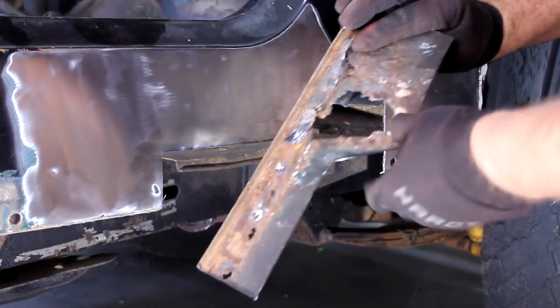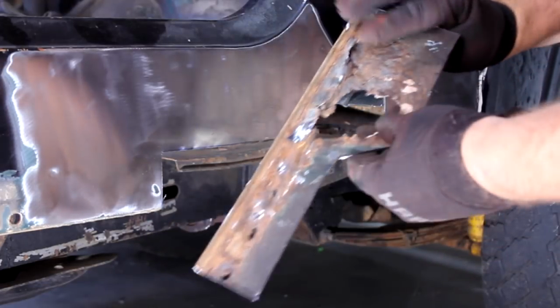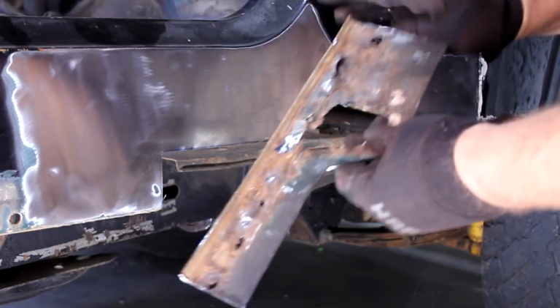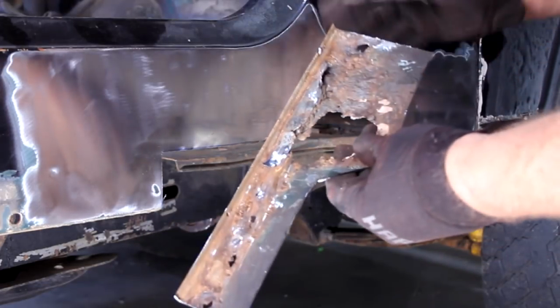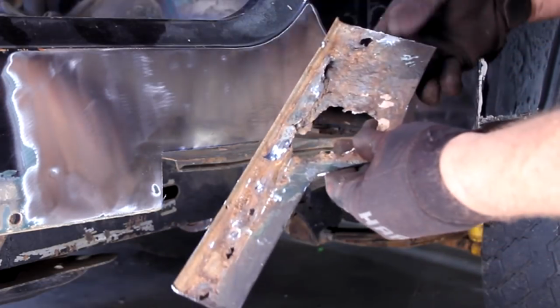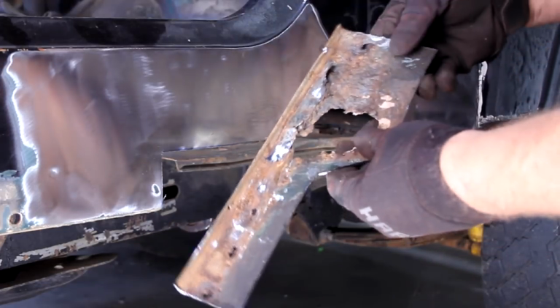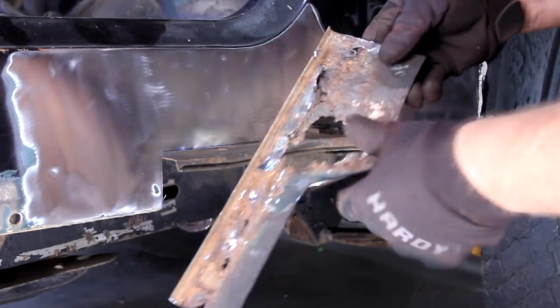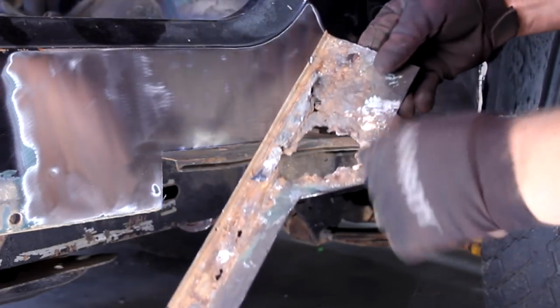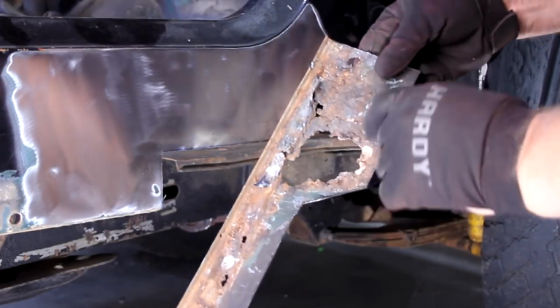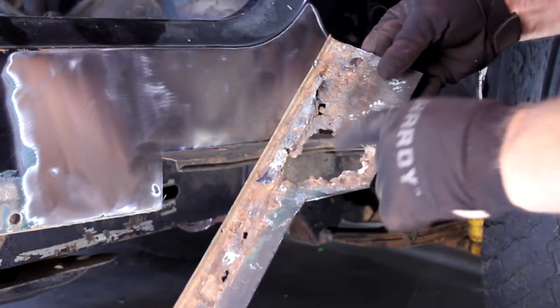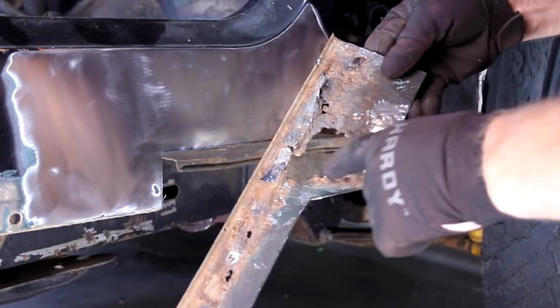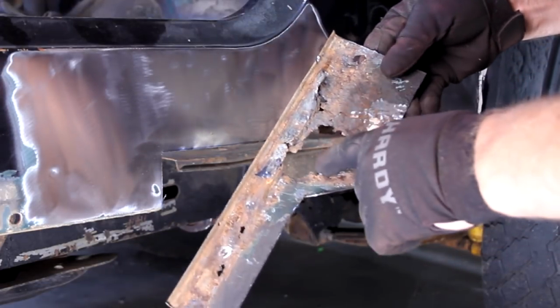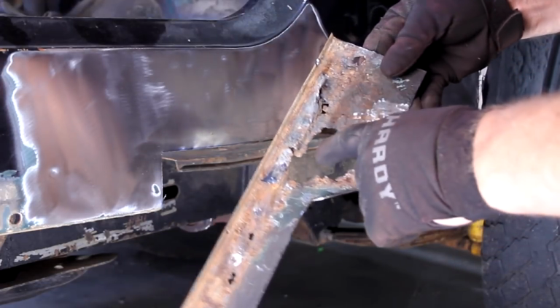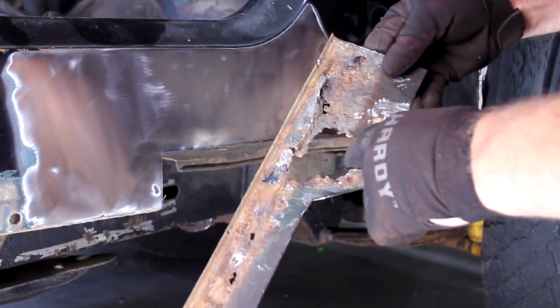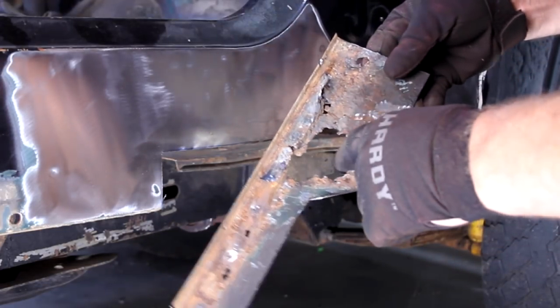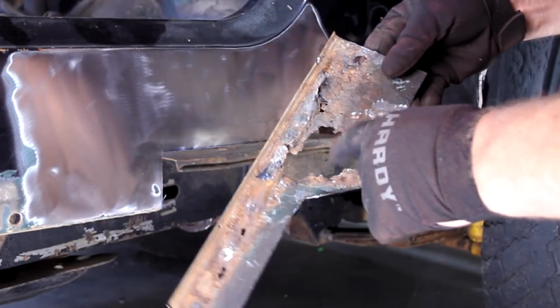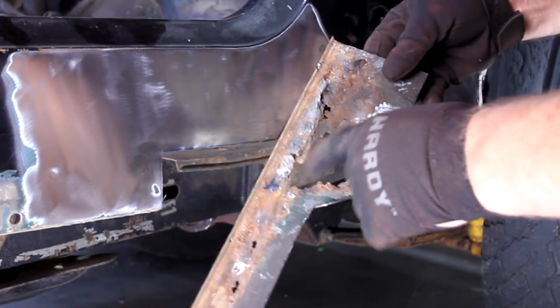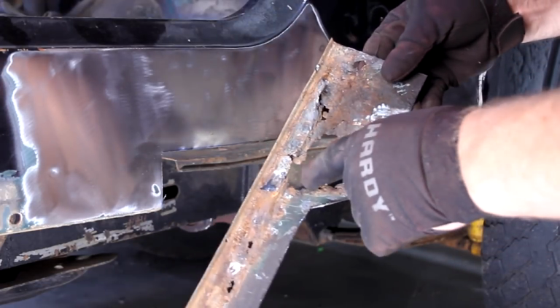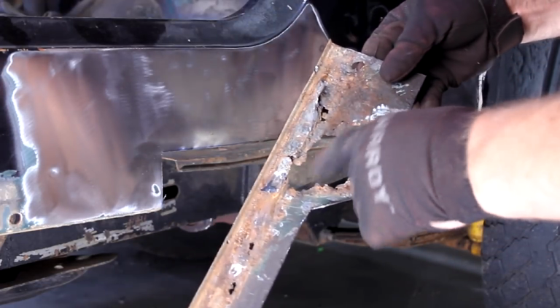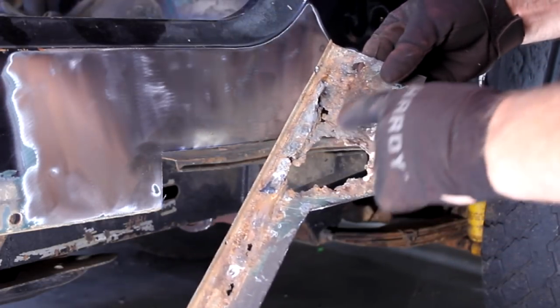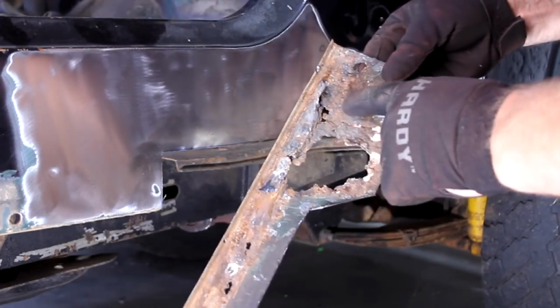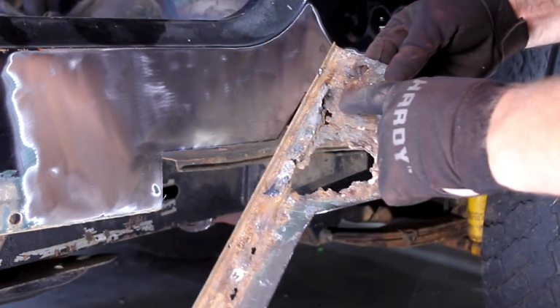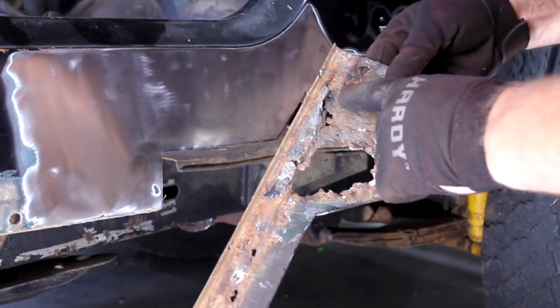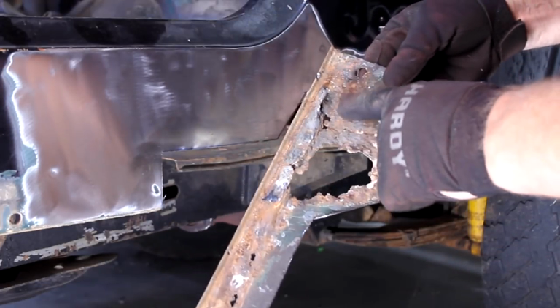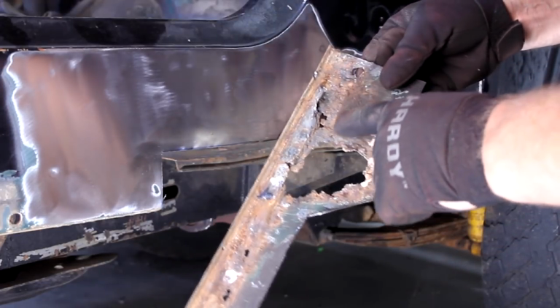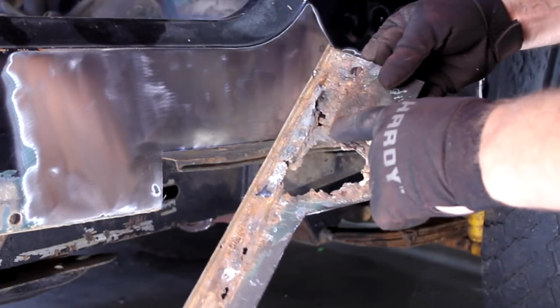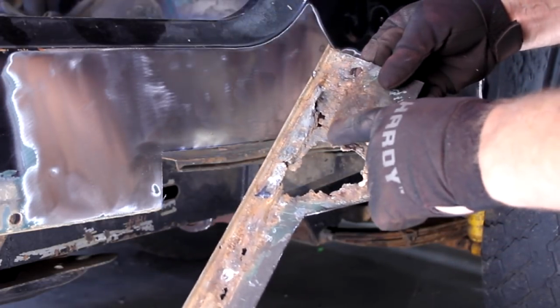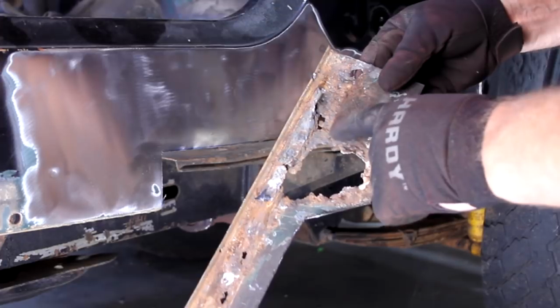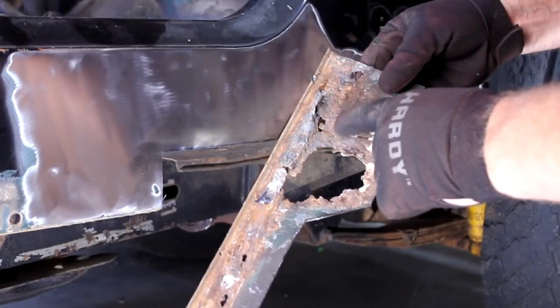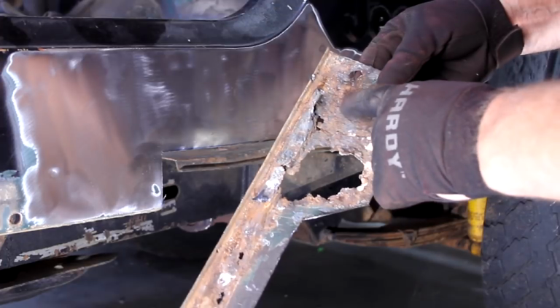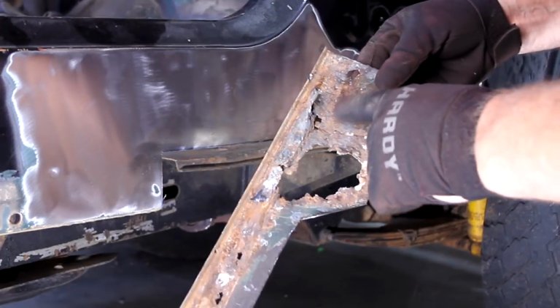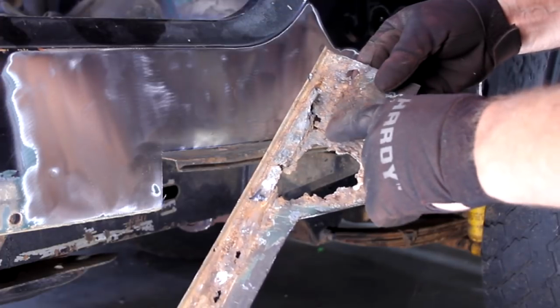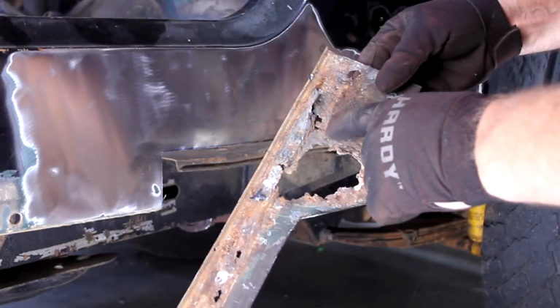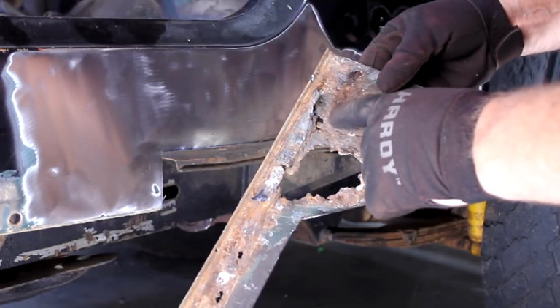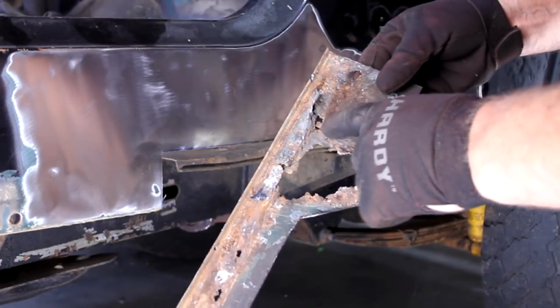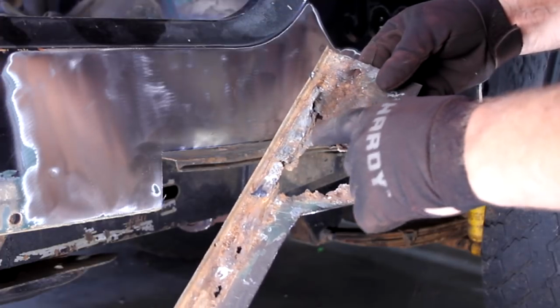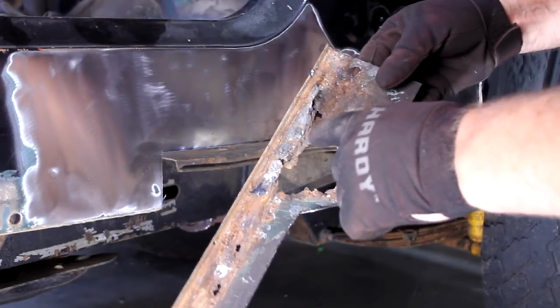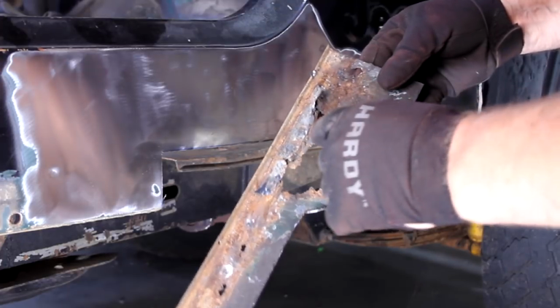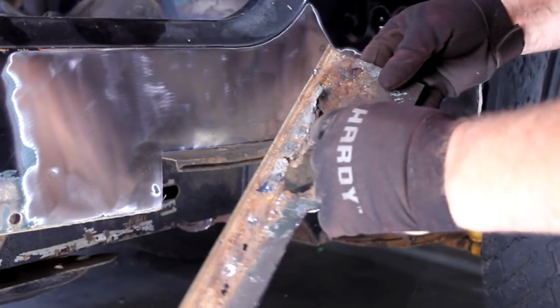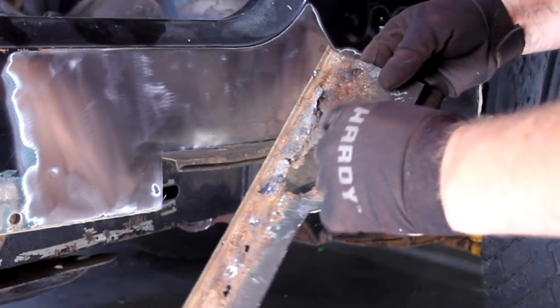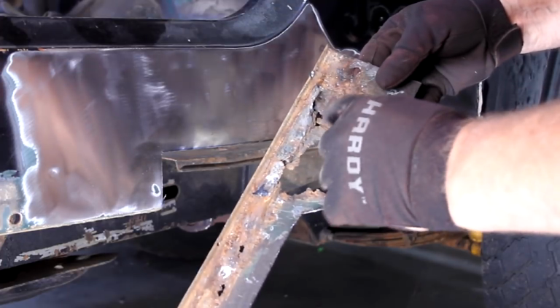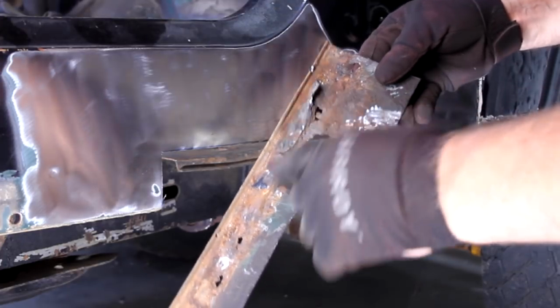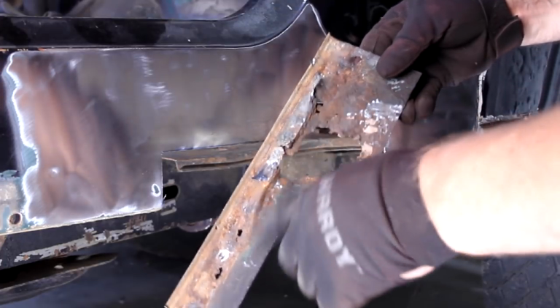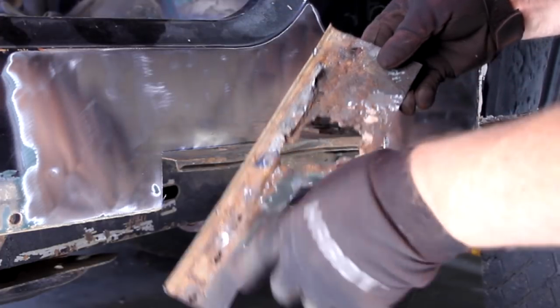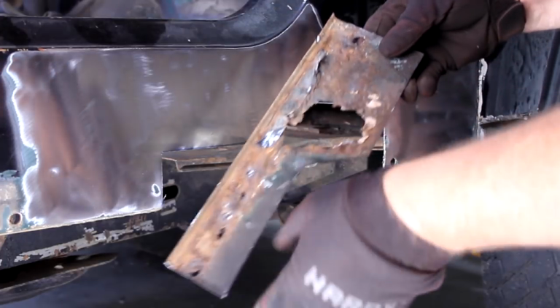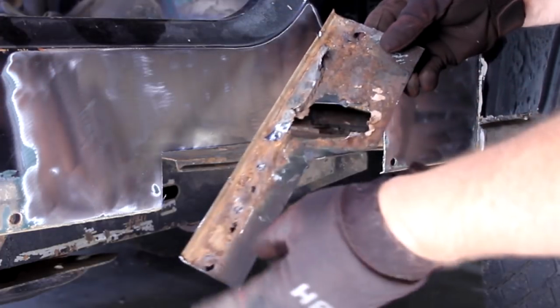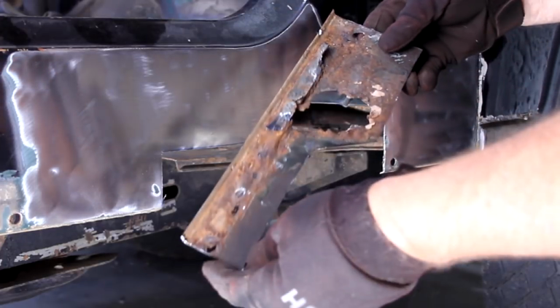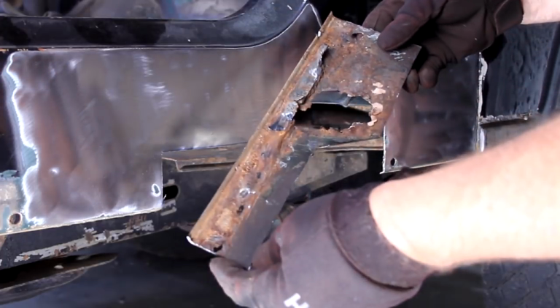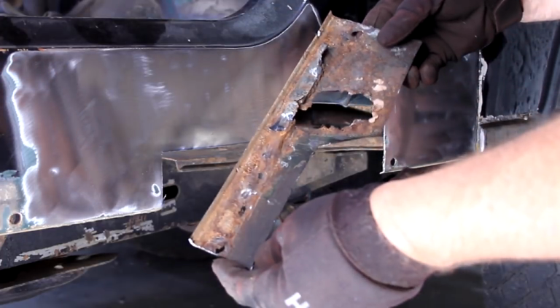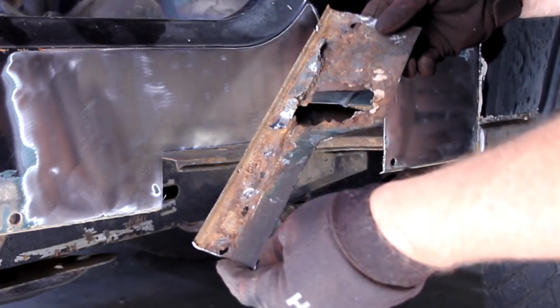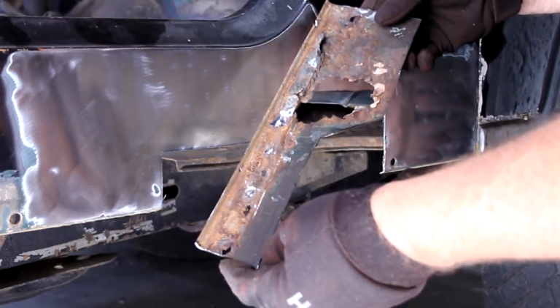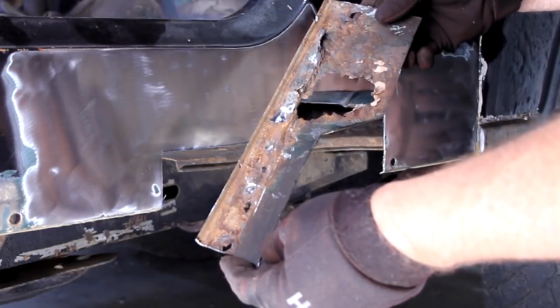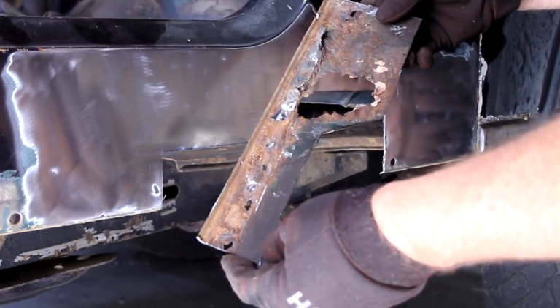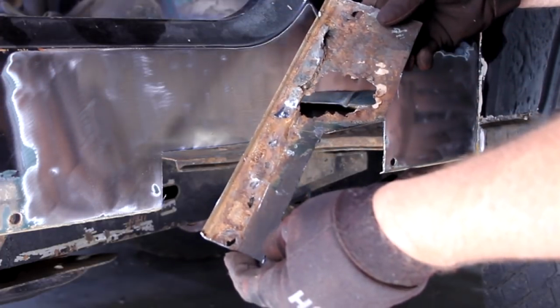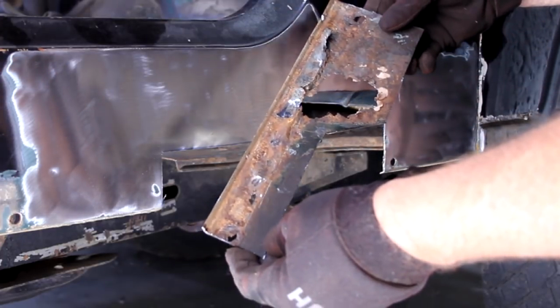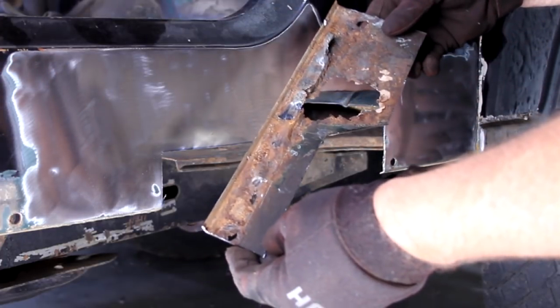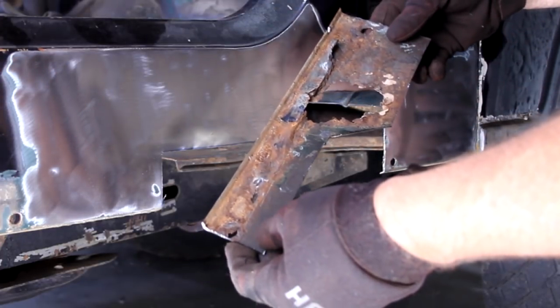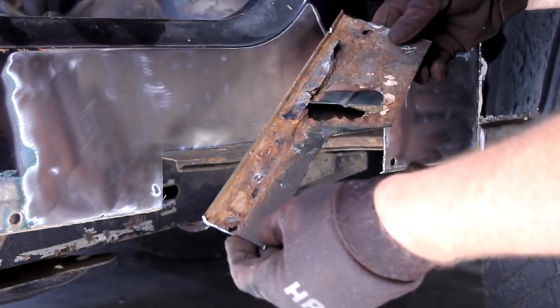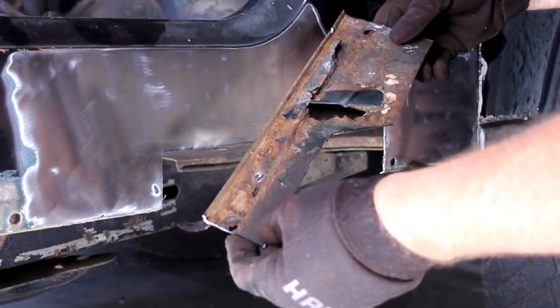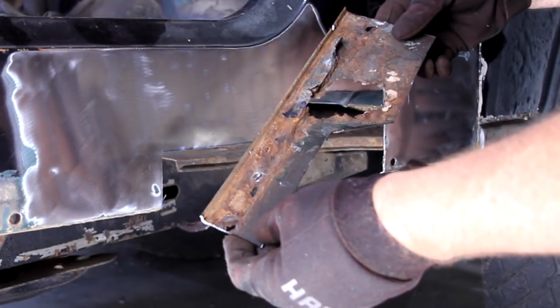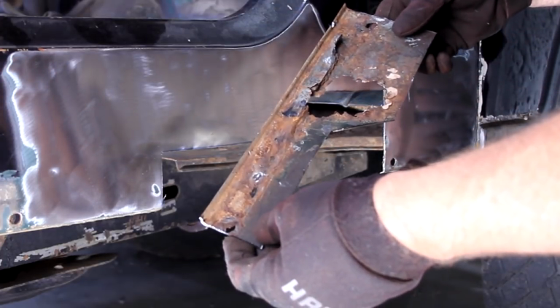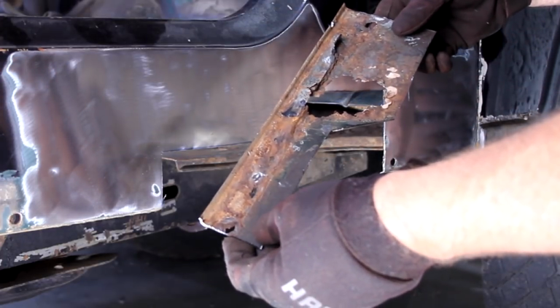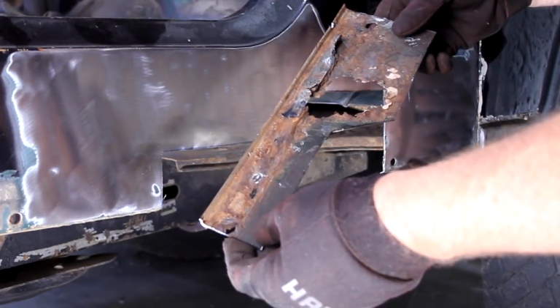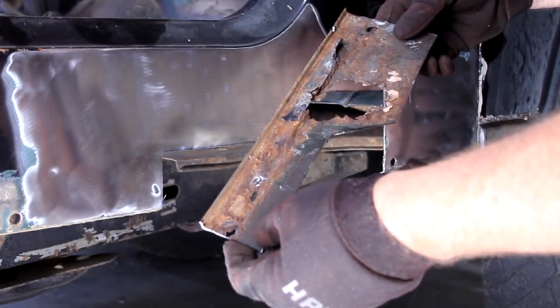Look at all that rust. Not only is it rusted through here, but it's just really super thin here, all down through there. So I'm going to get rid of it.